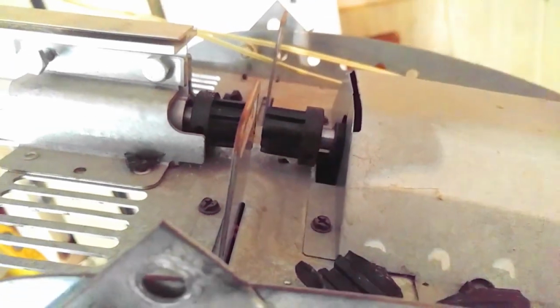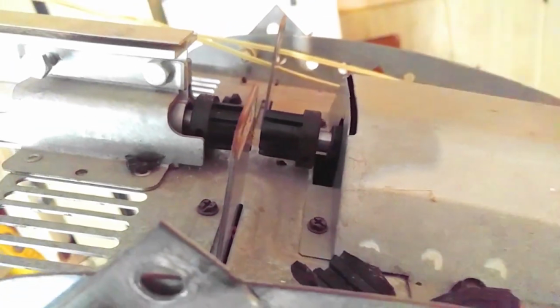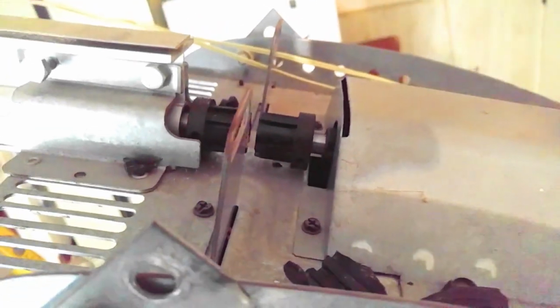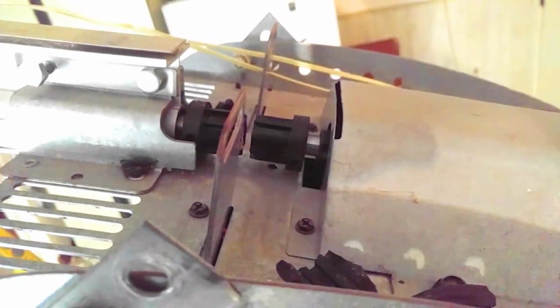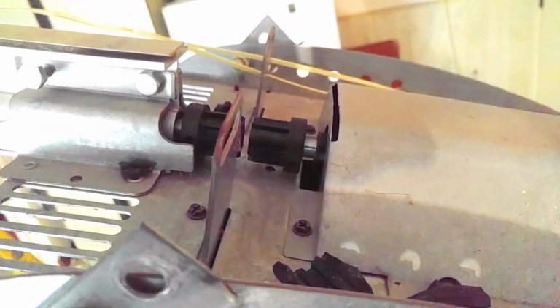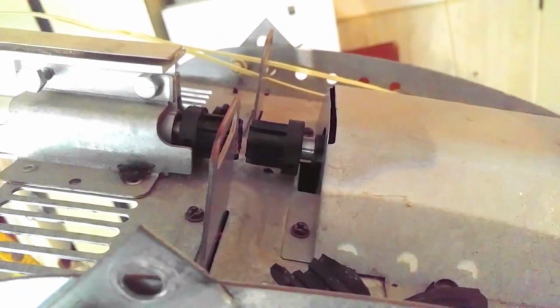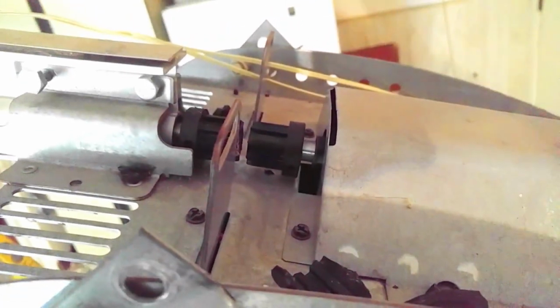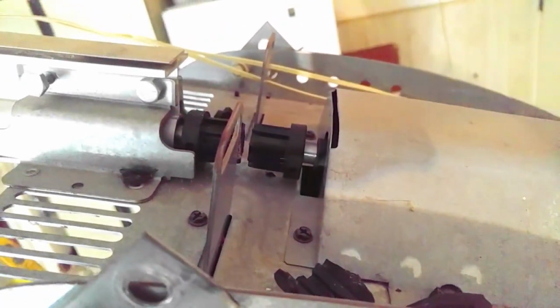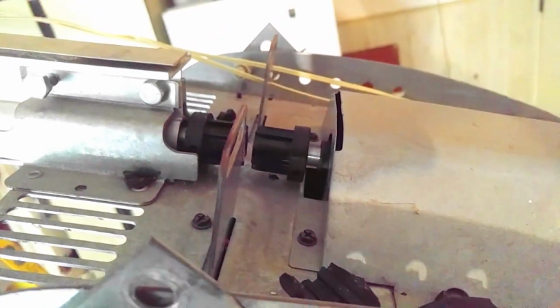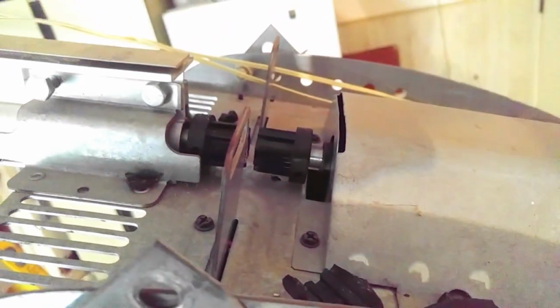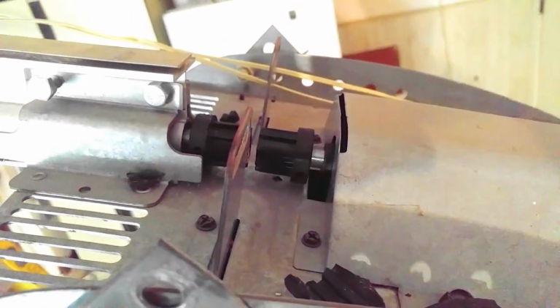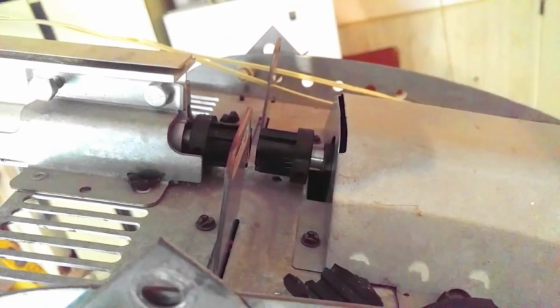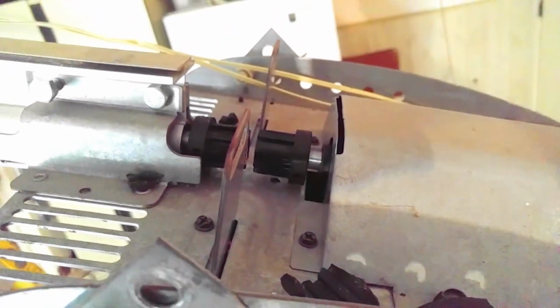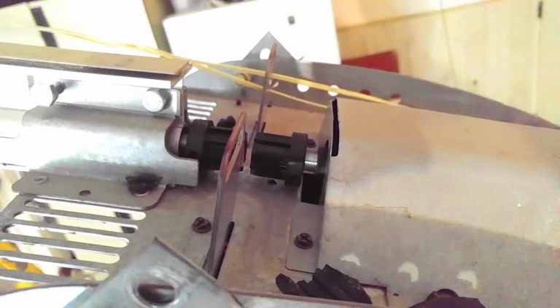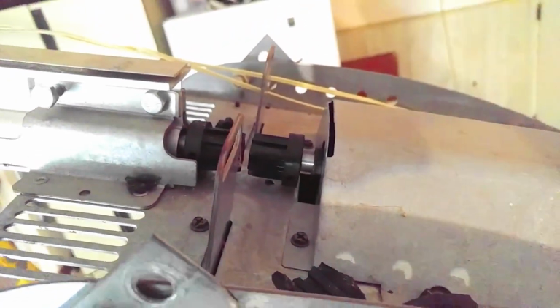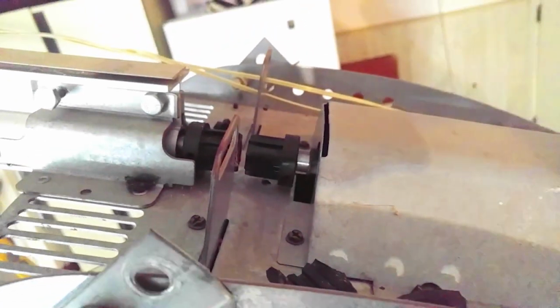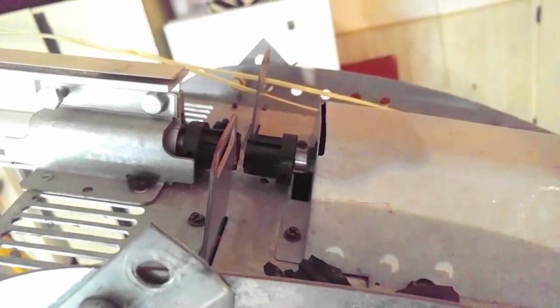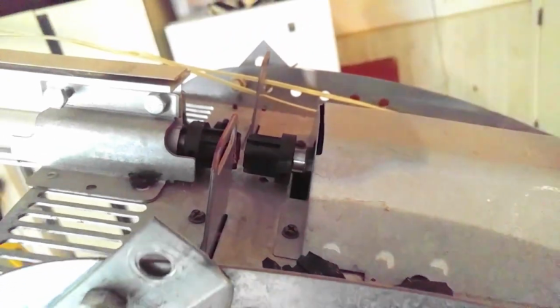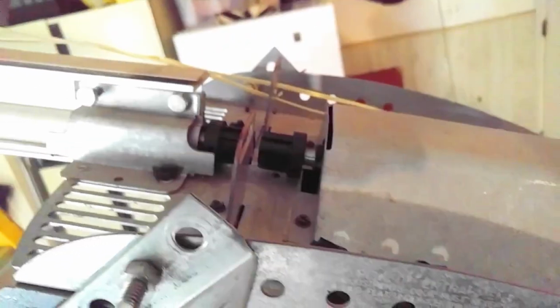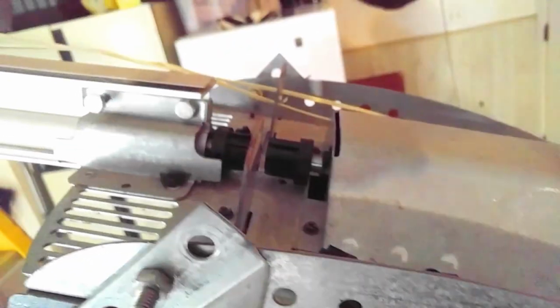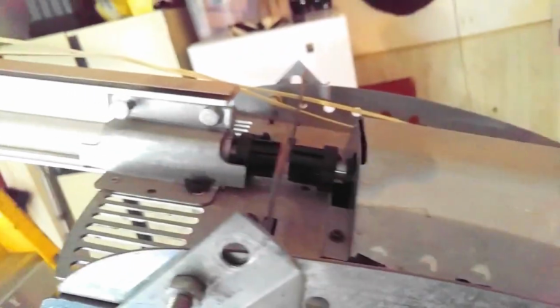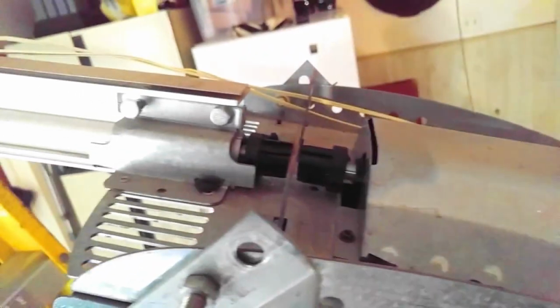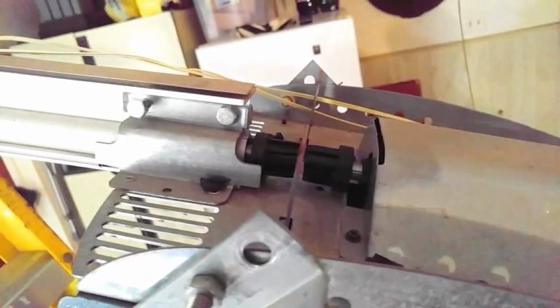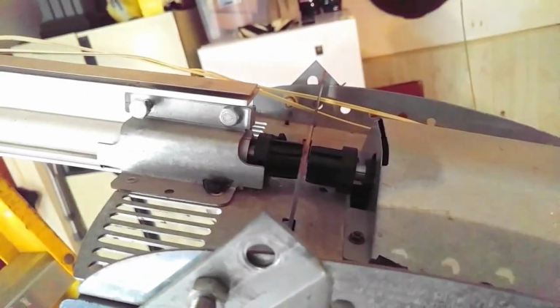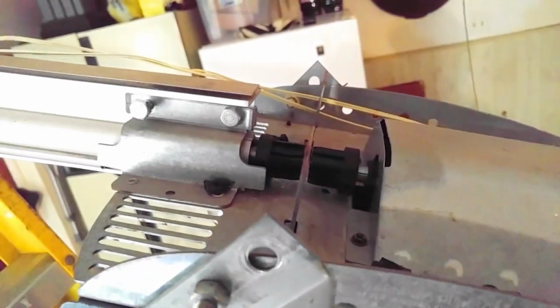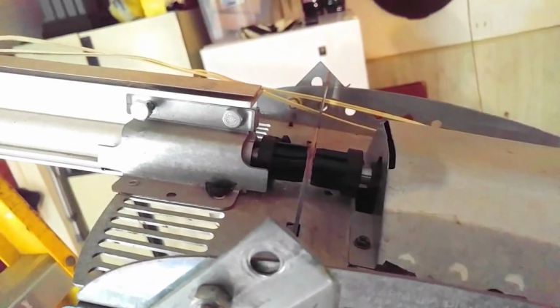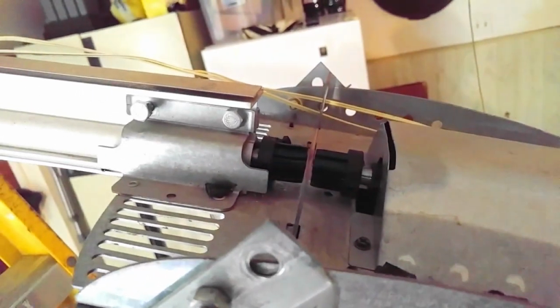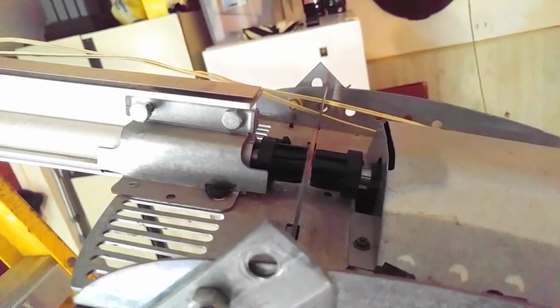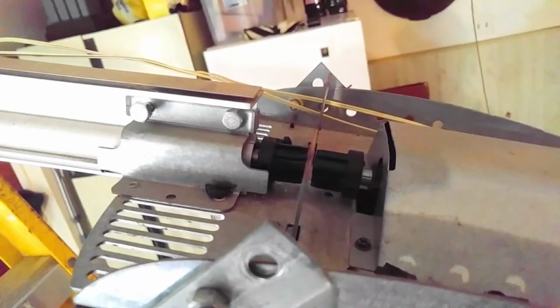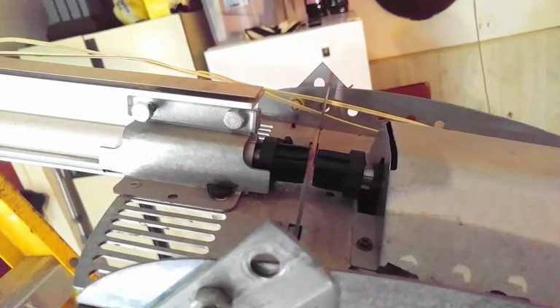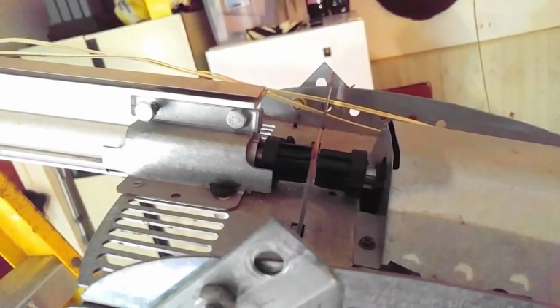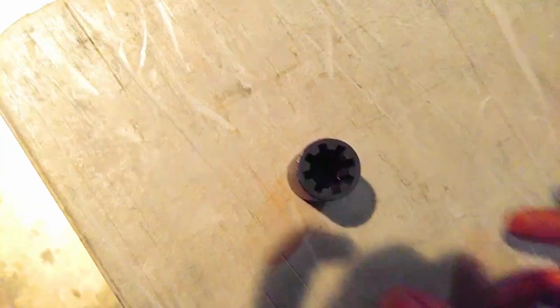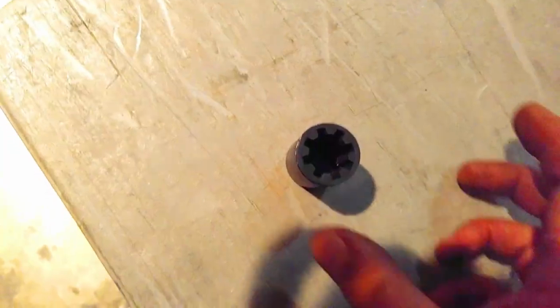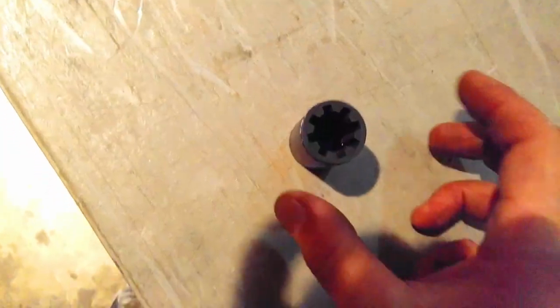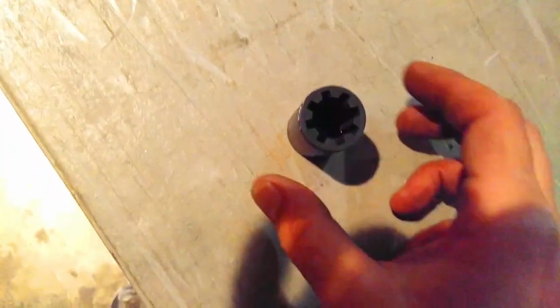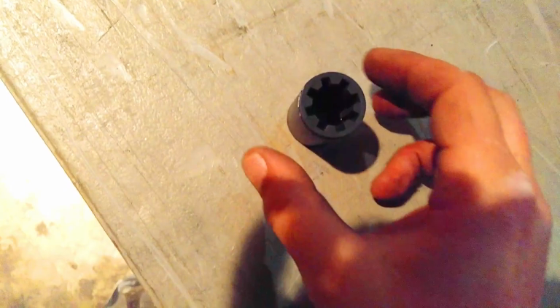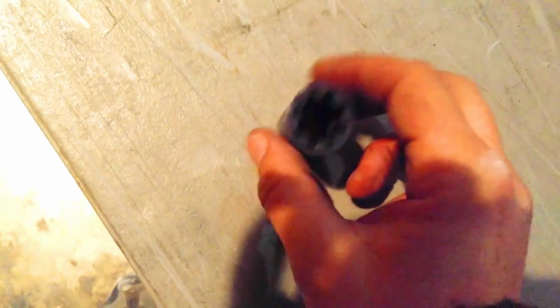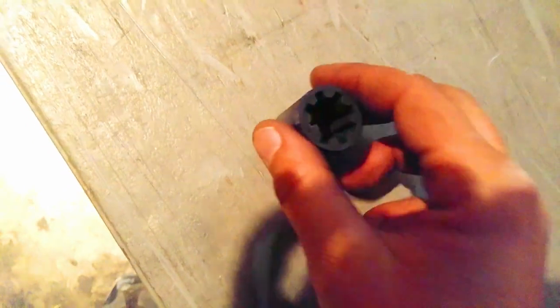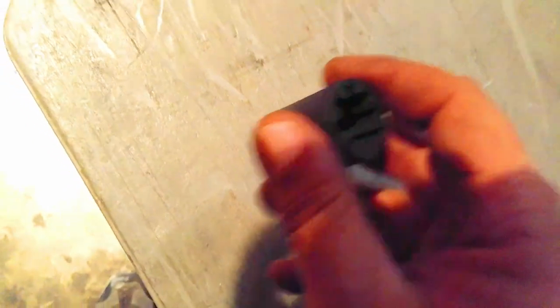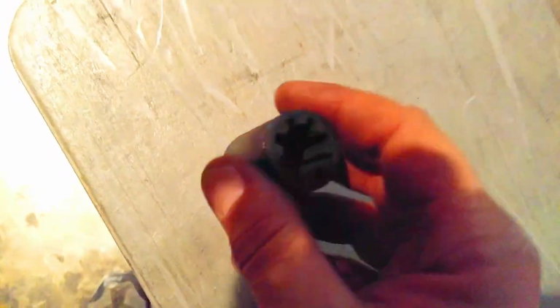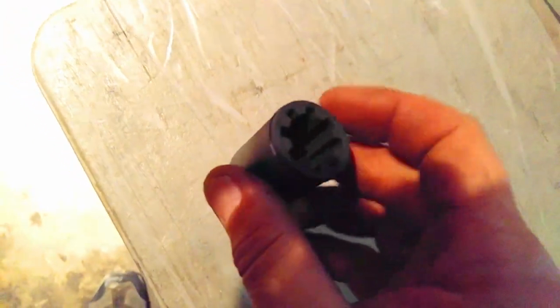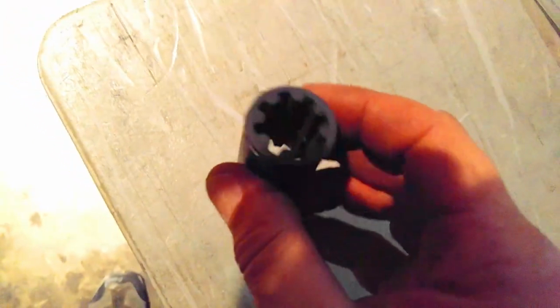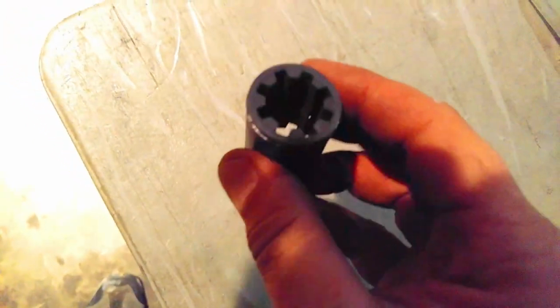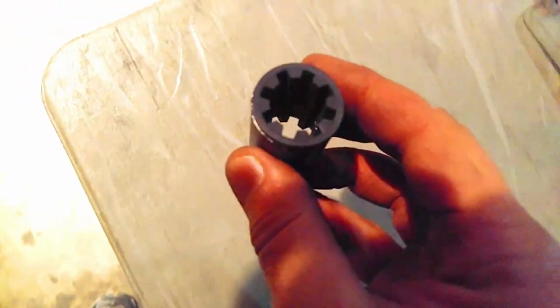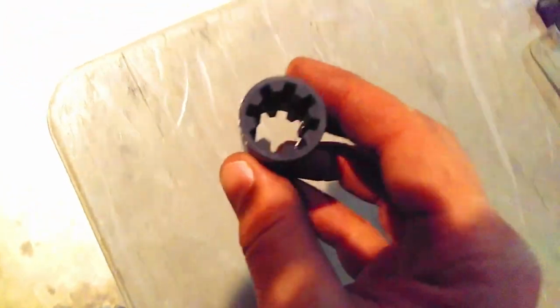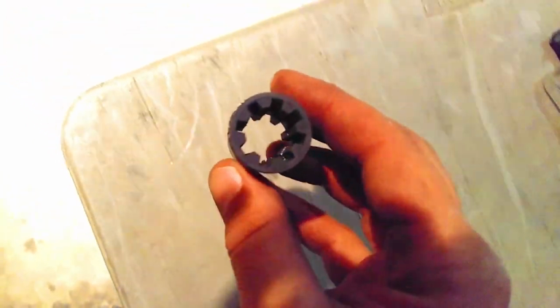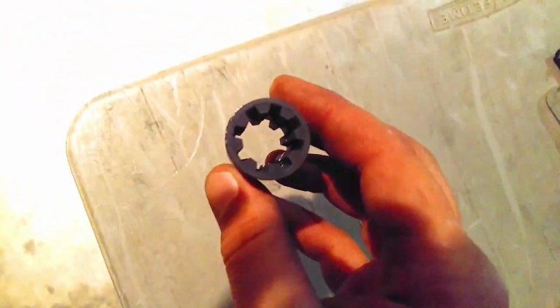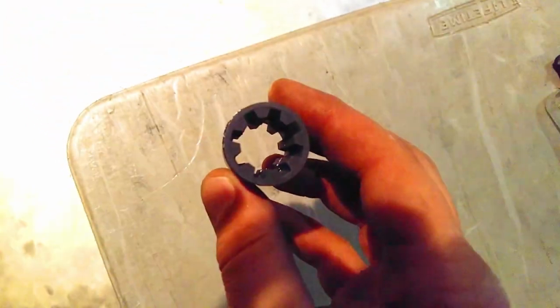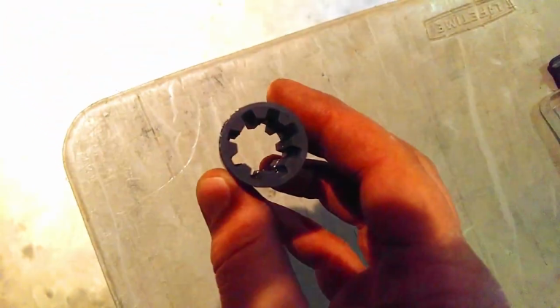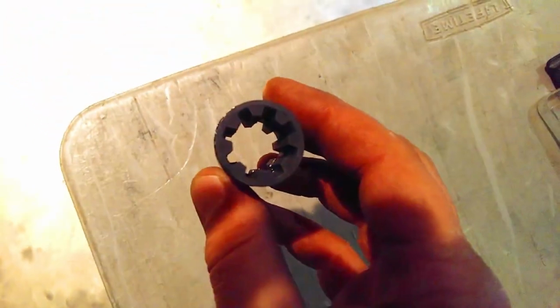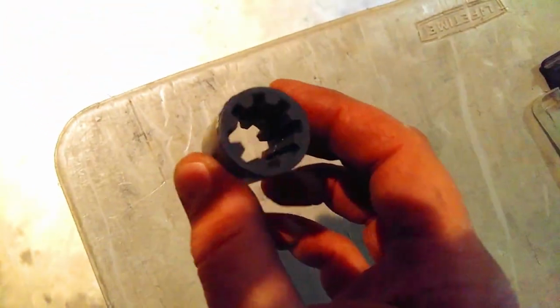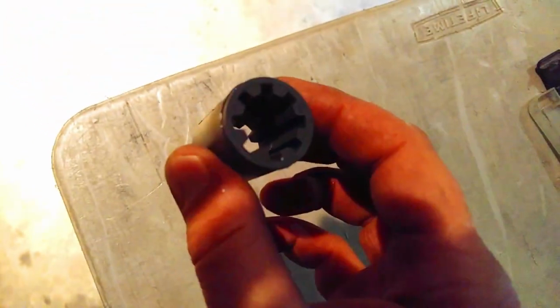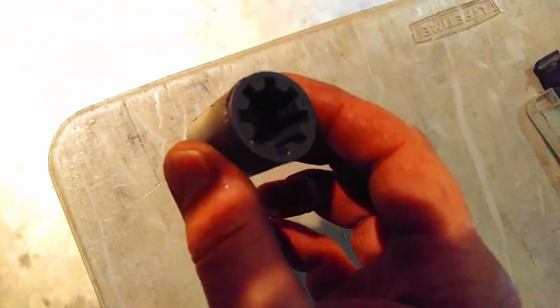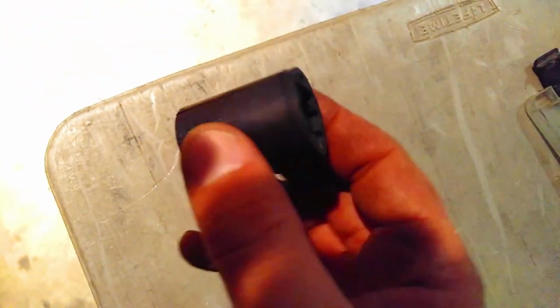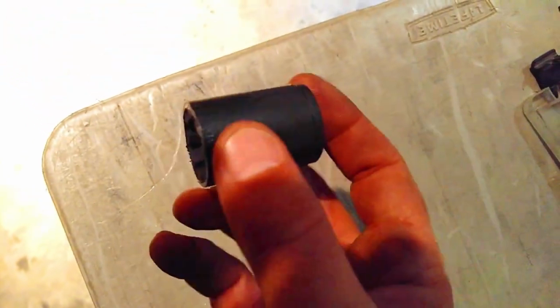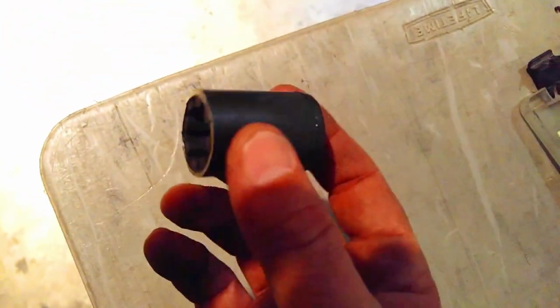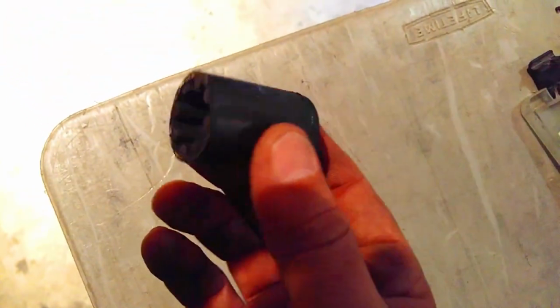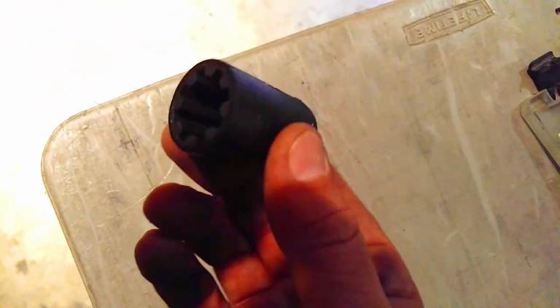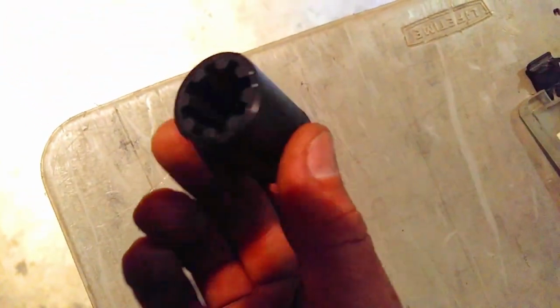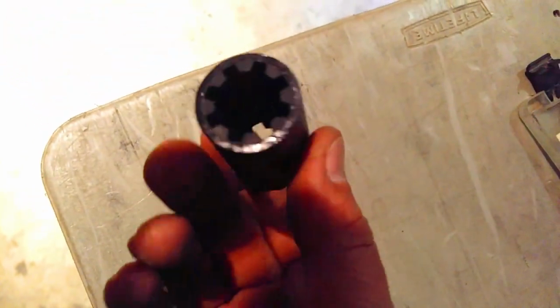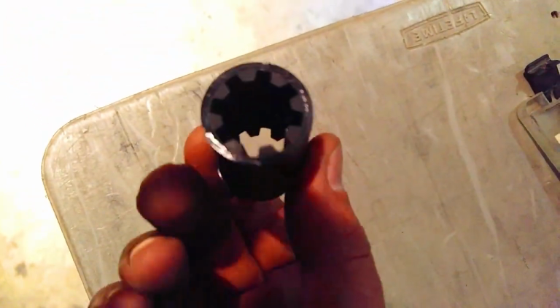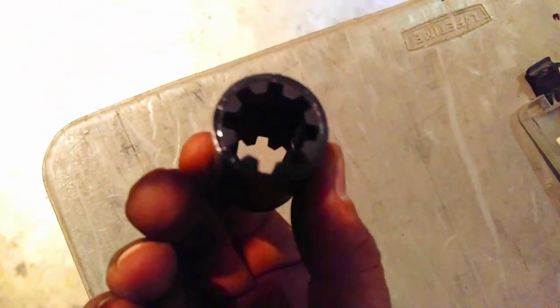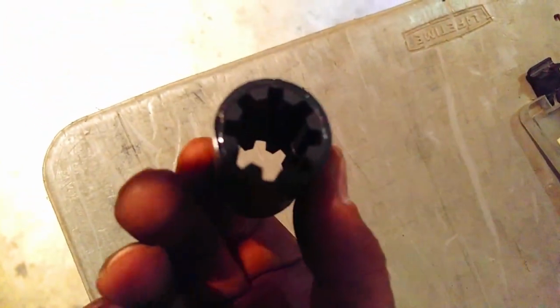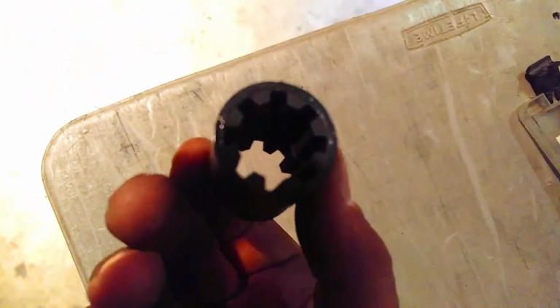I'll get that new coupler and take these bolts out. Here's what a new coupler looks like.